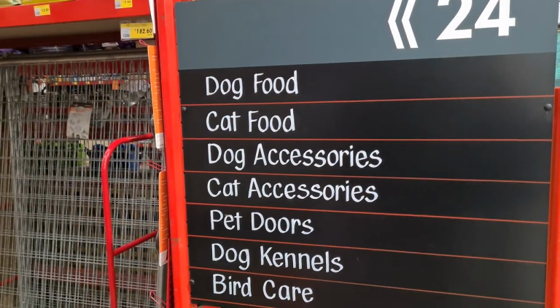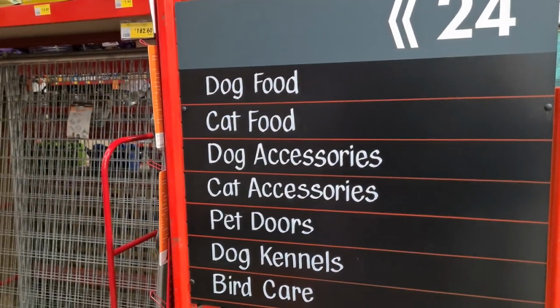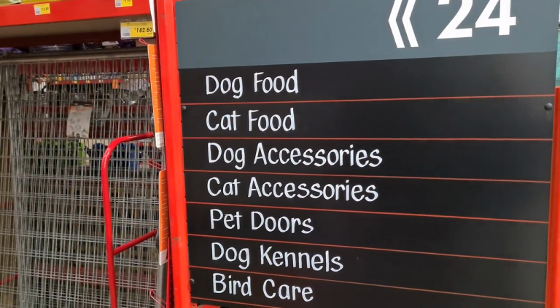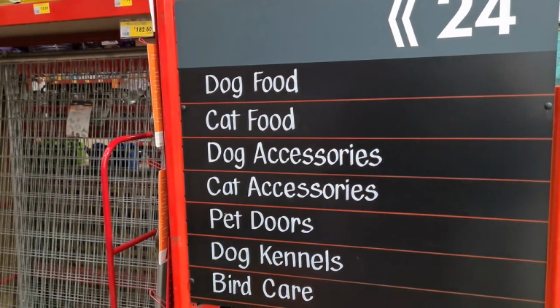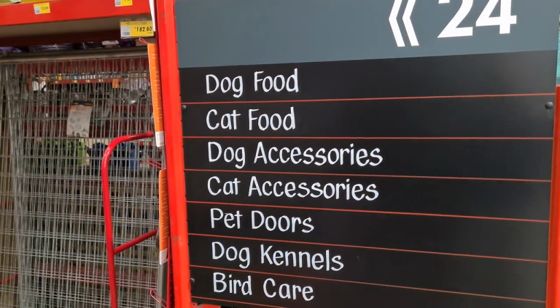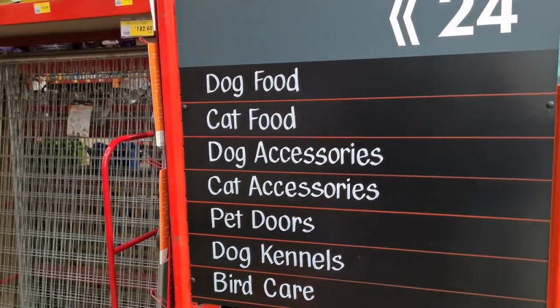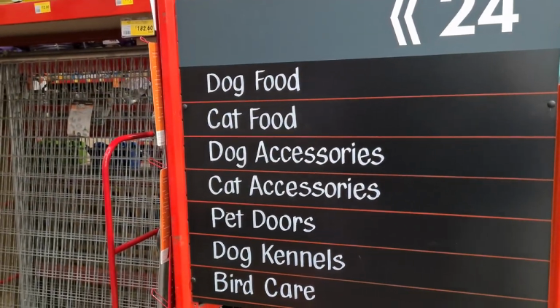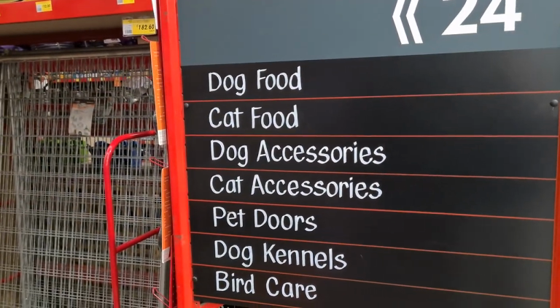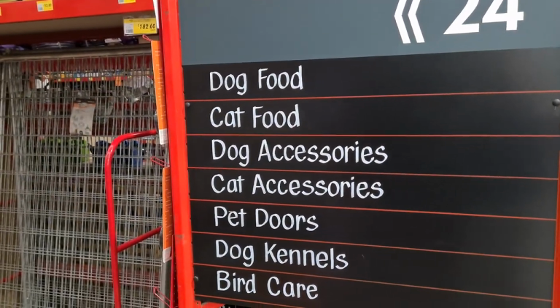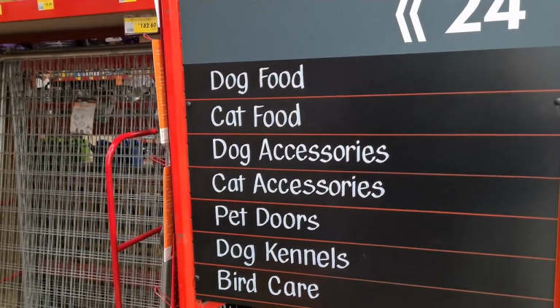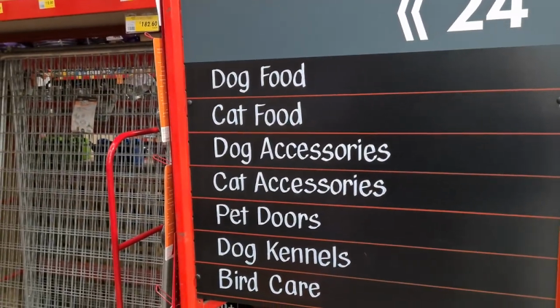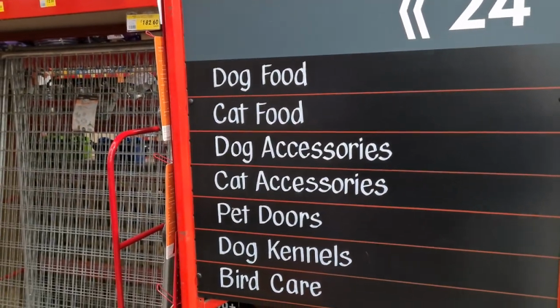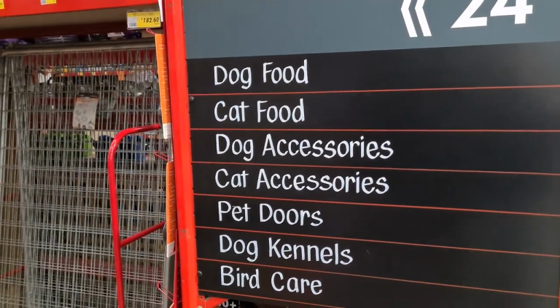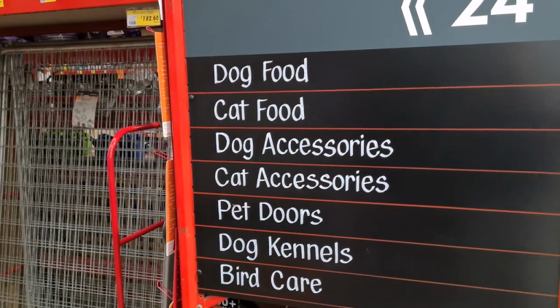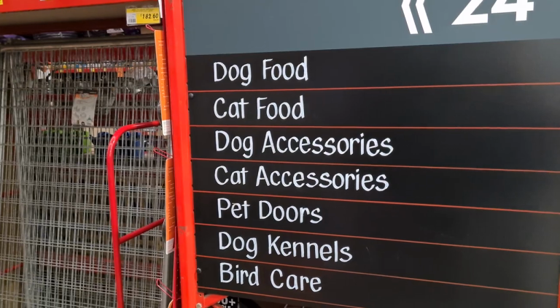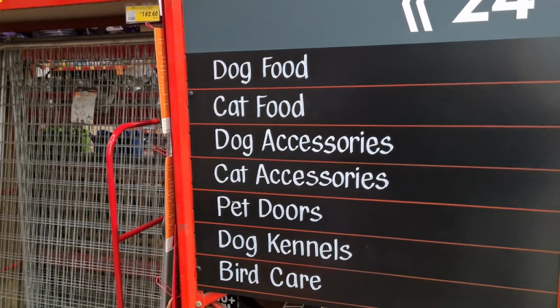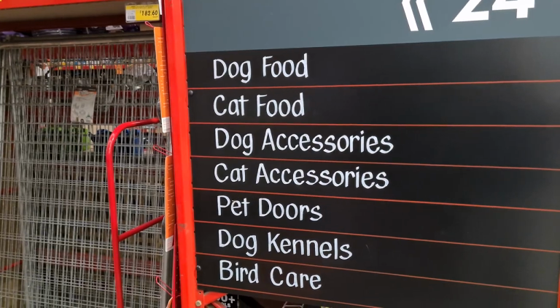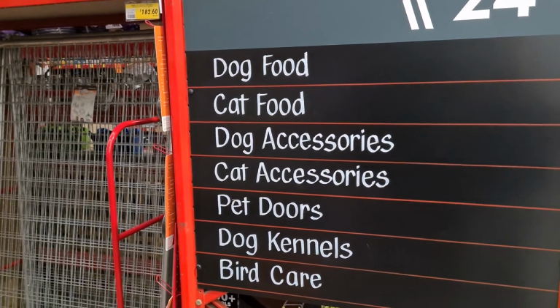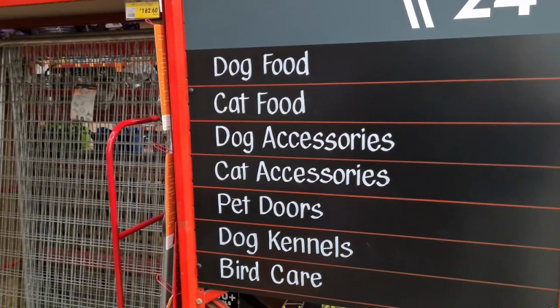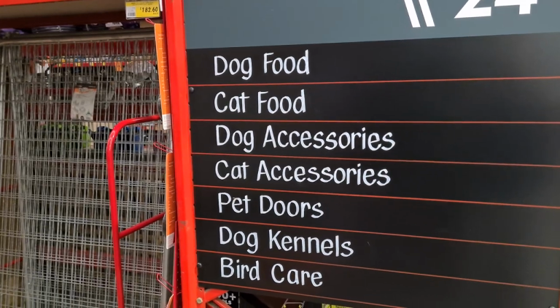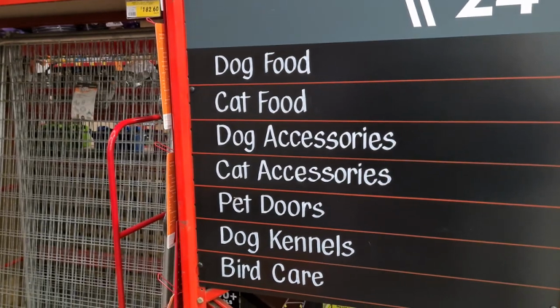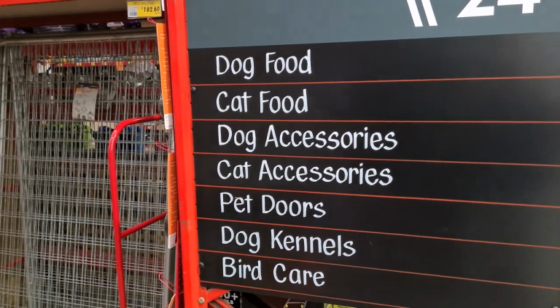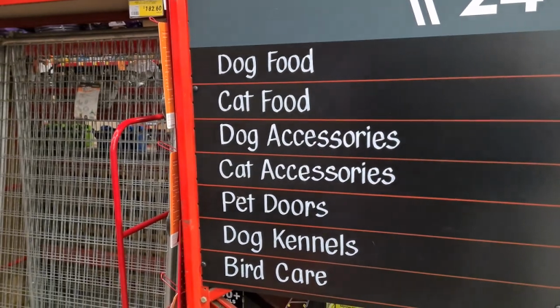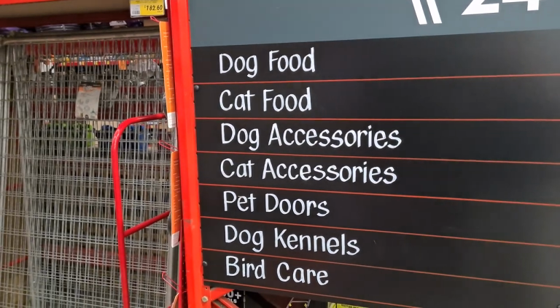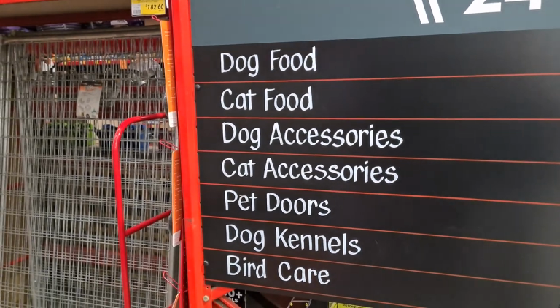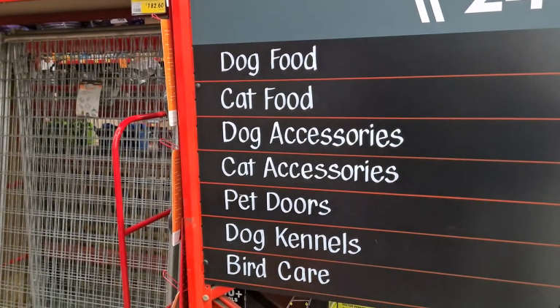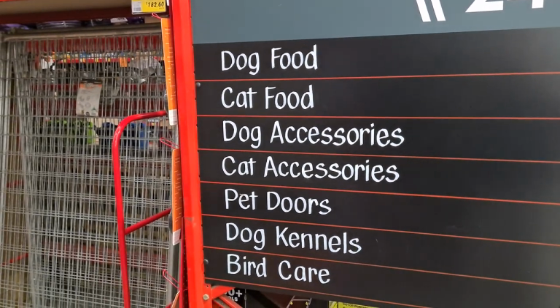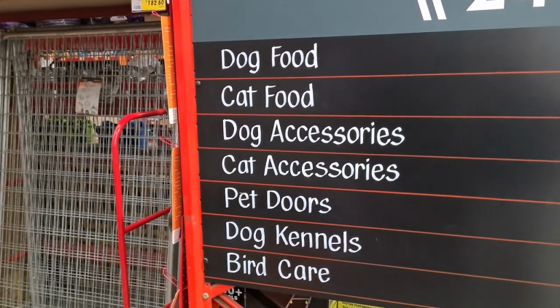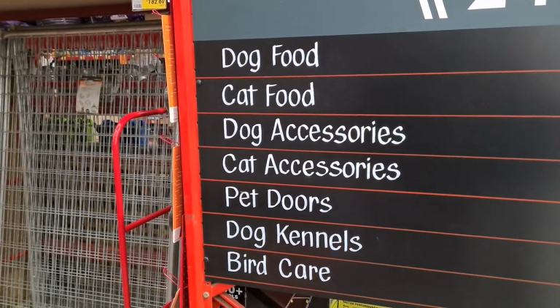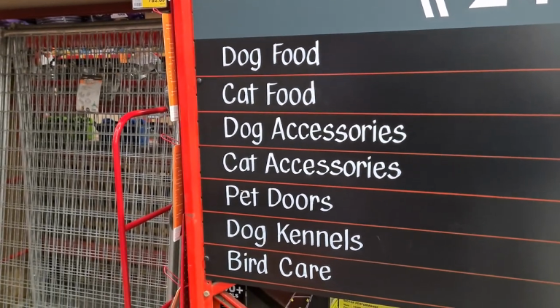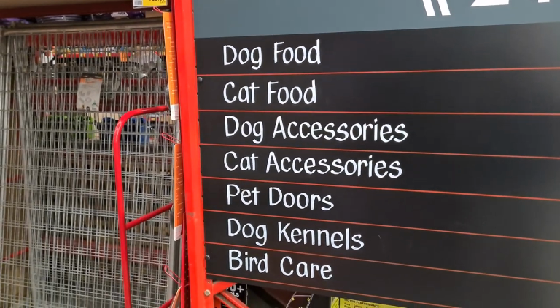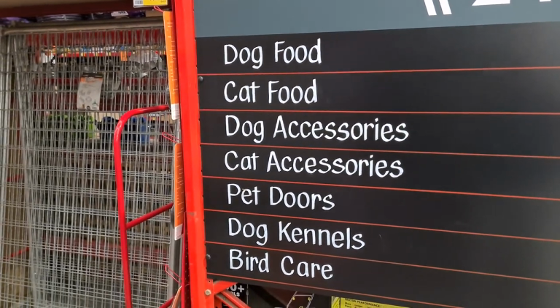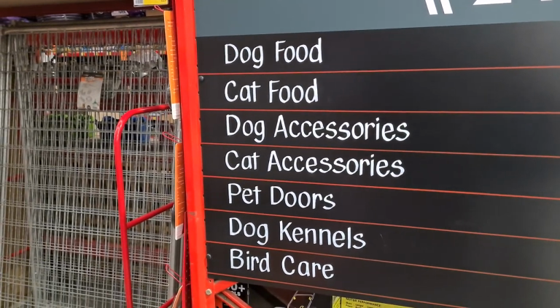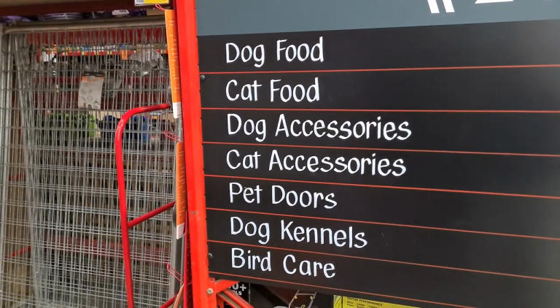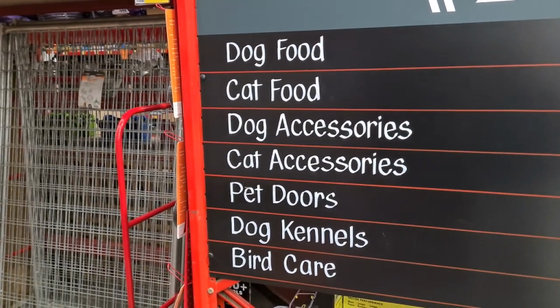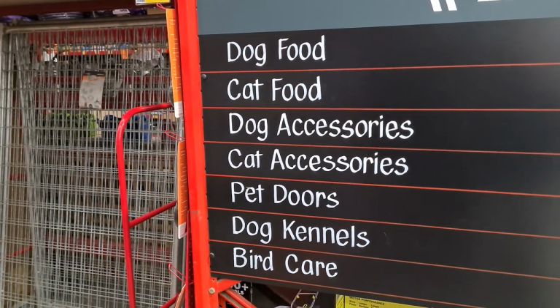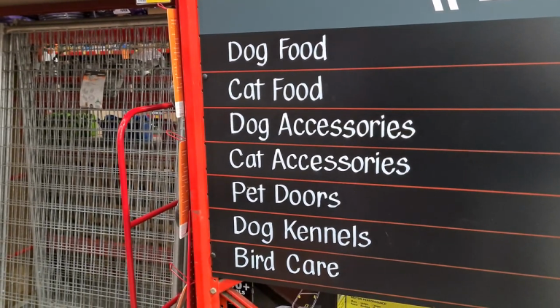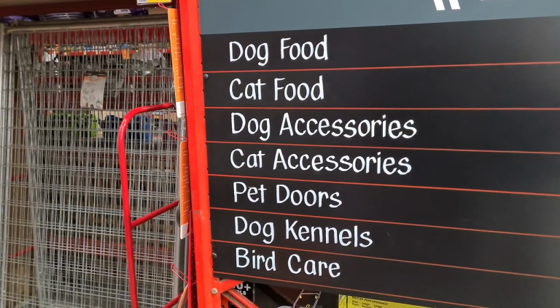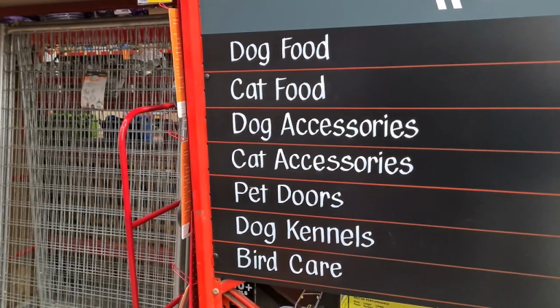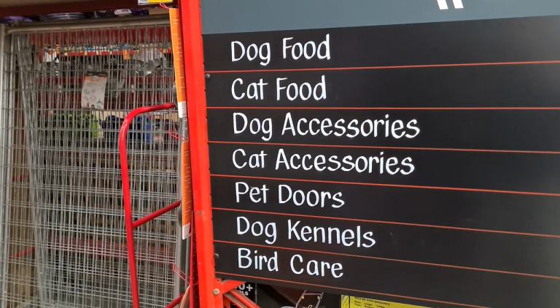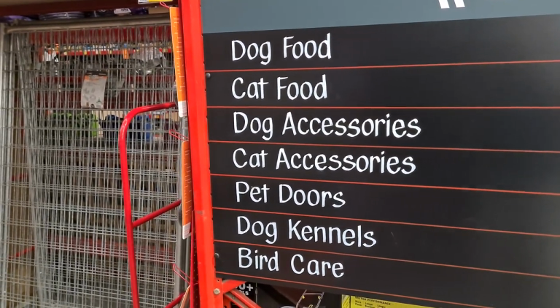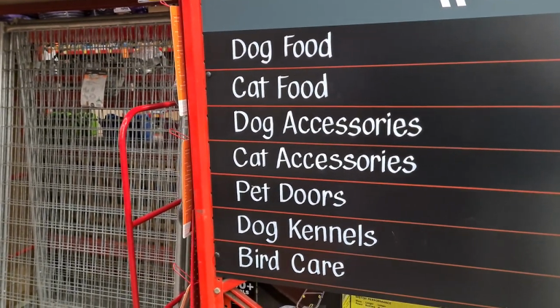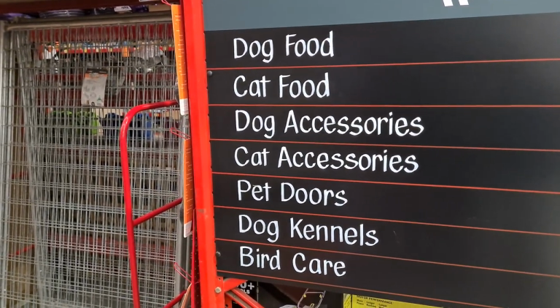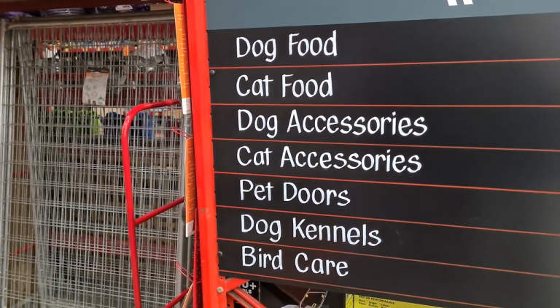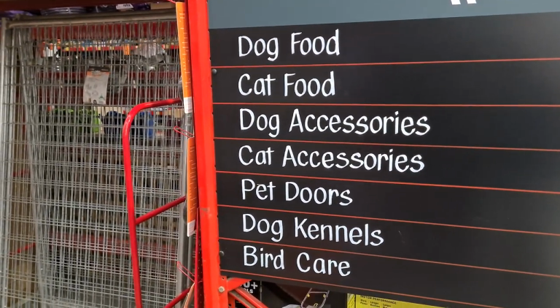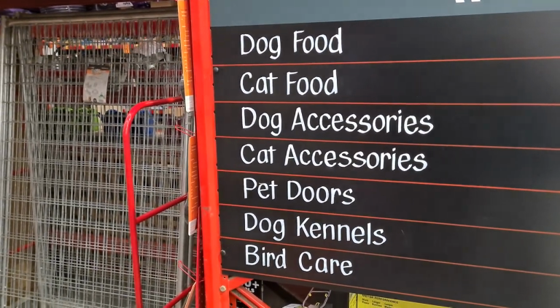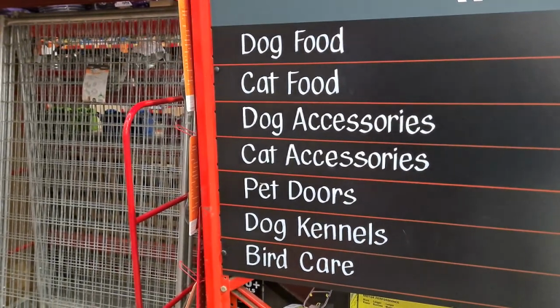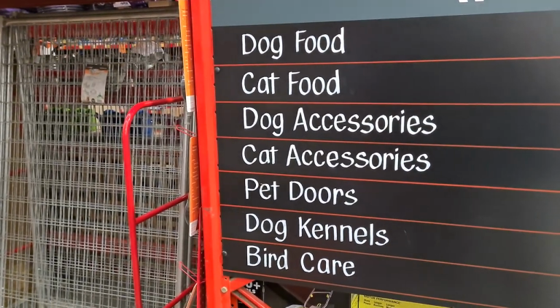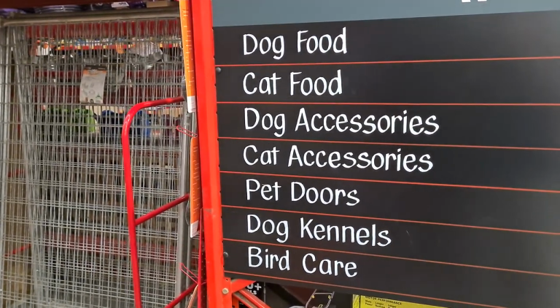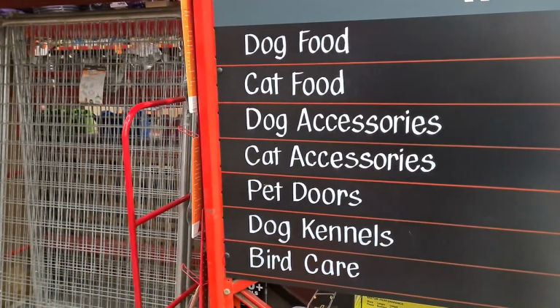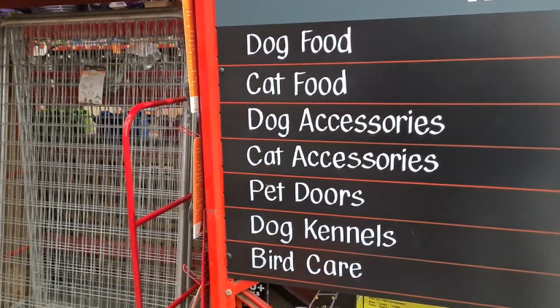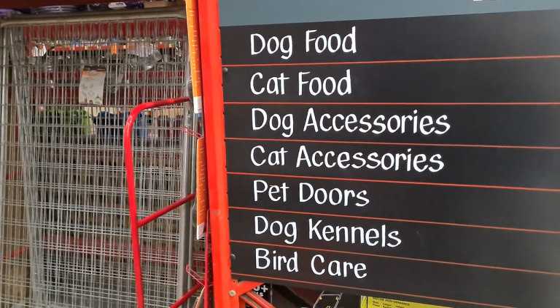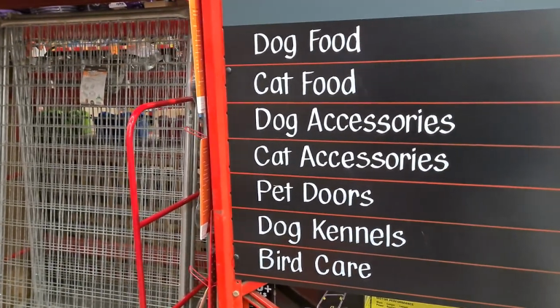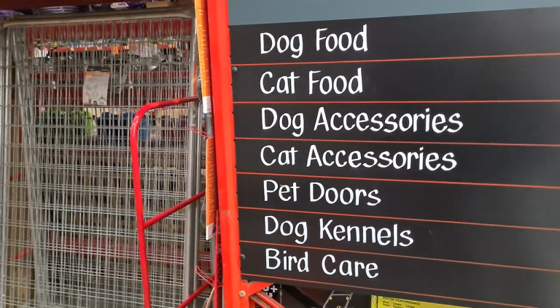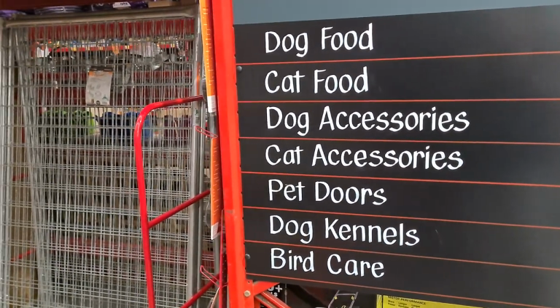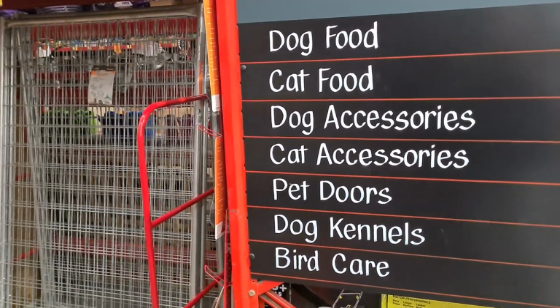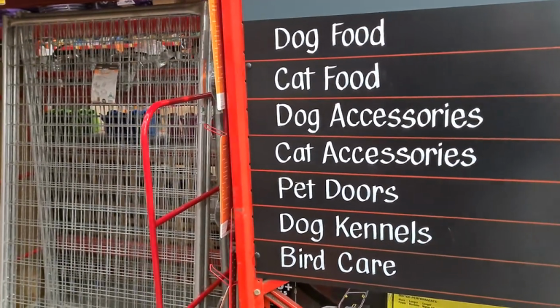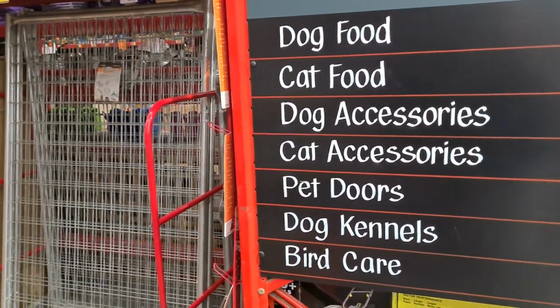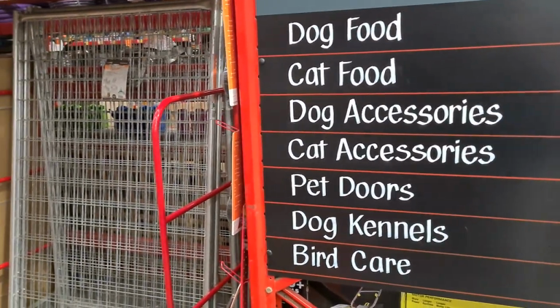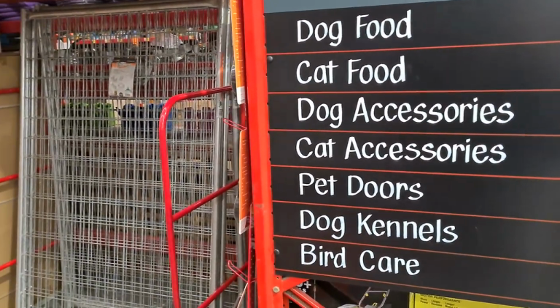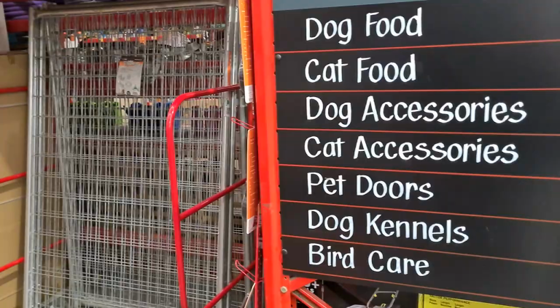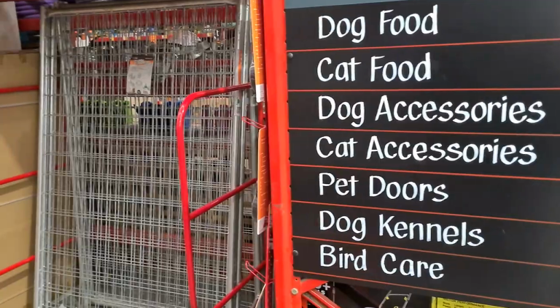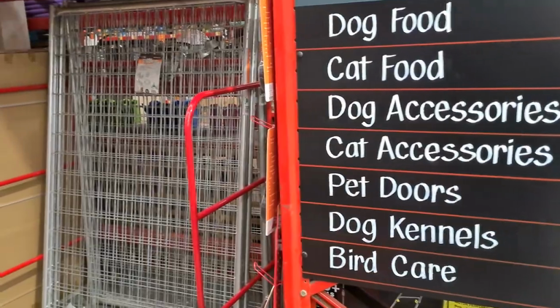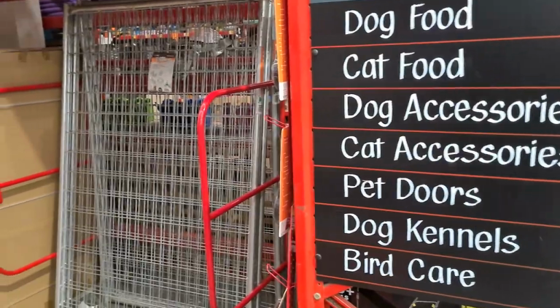So there's dog food, cat food, dog and cat accessories, pet doors, dog kennels, and bird care.